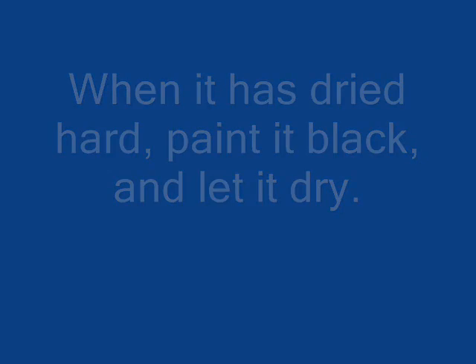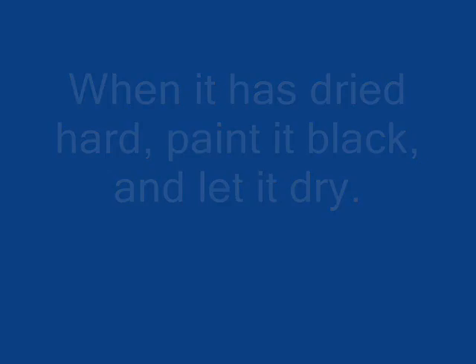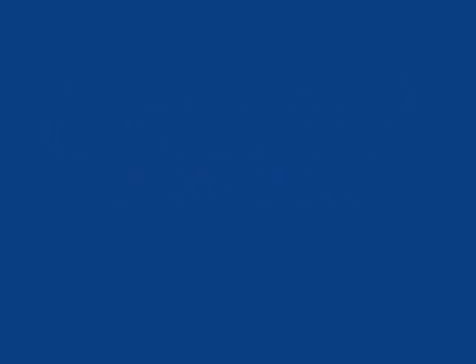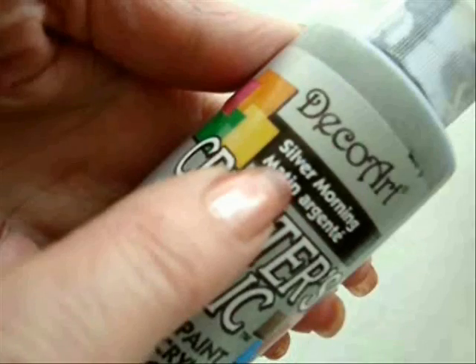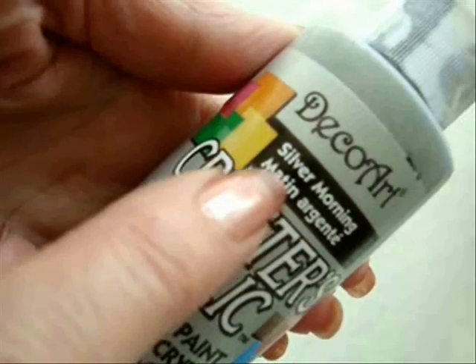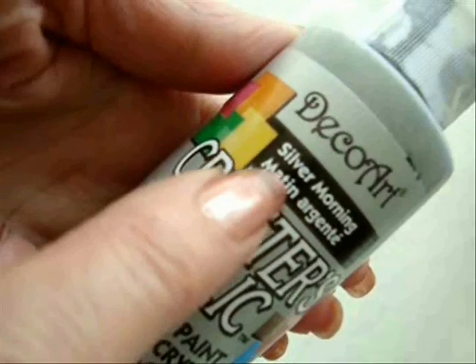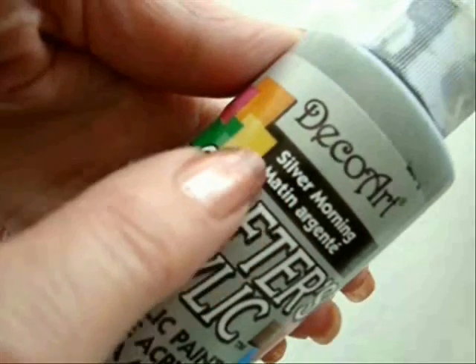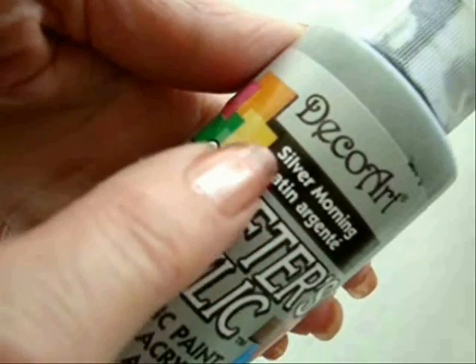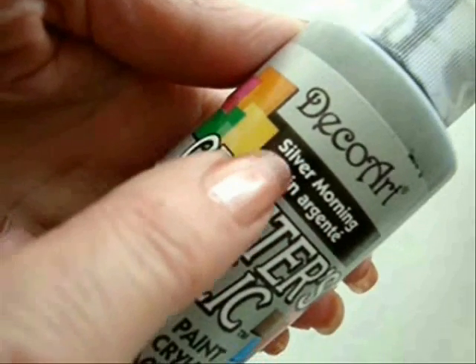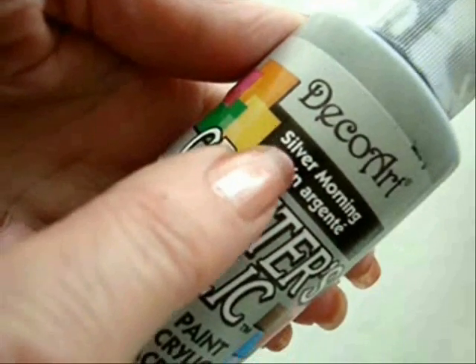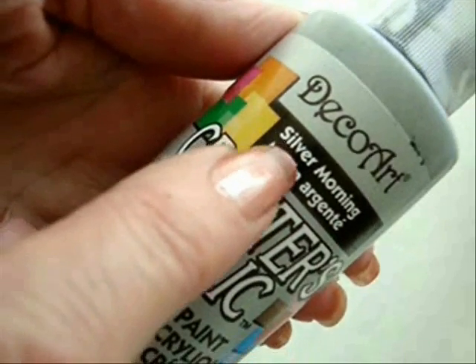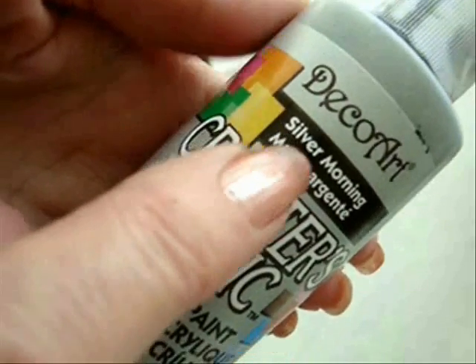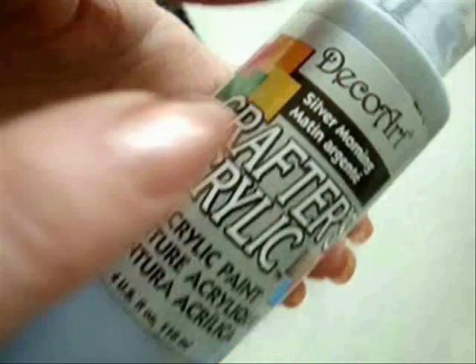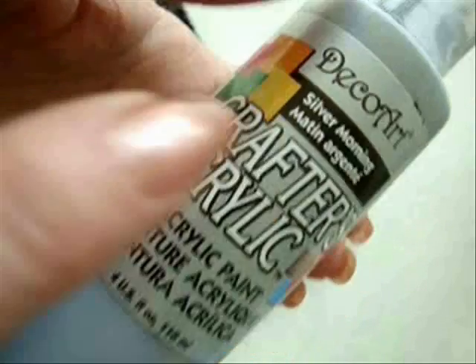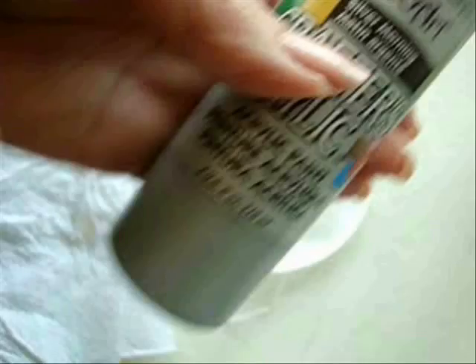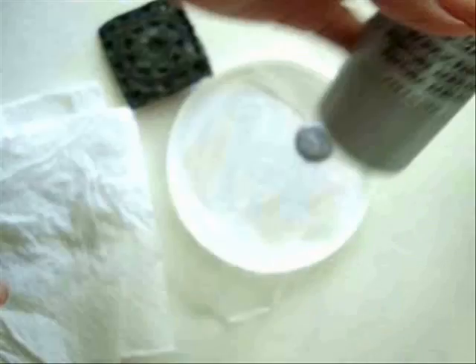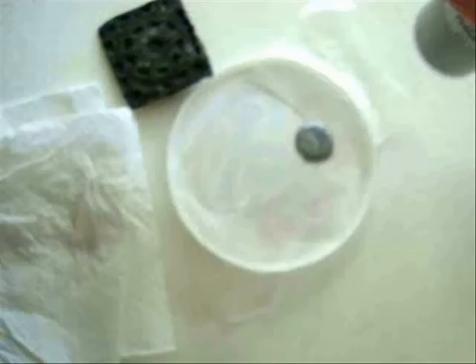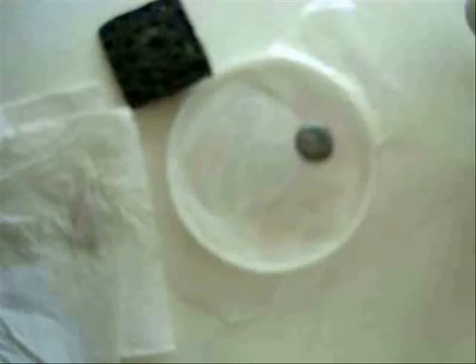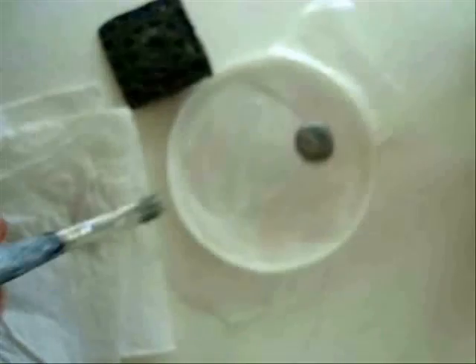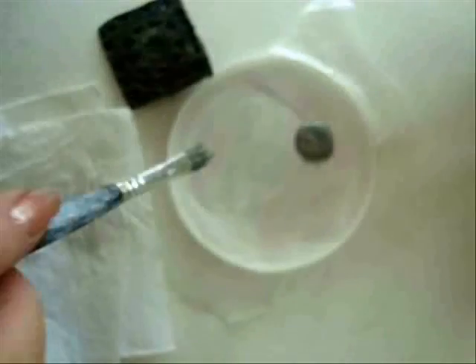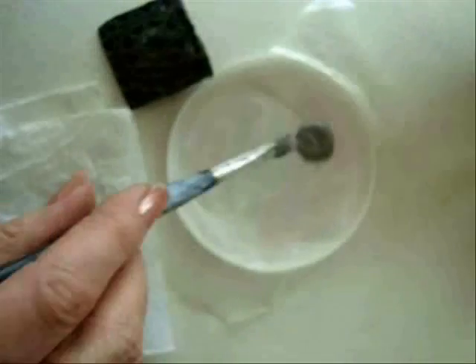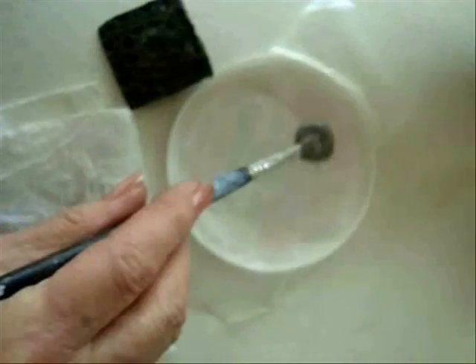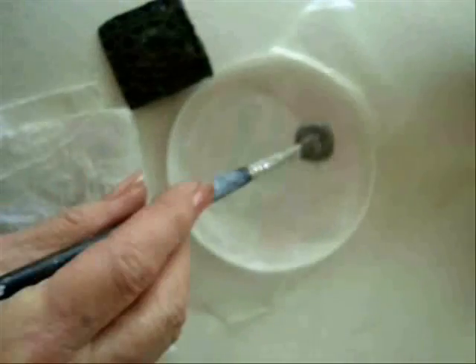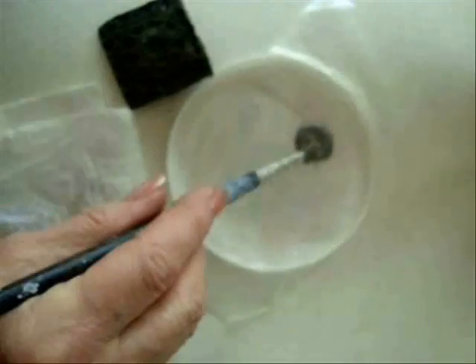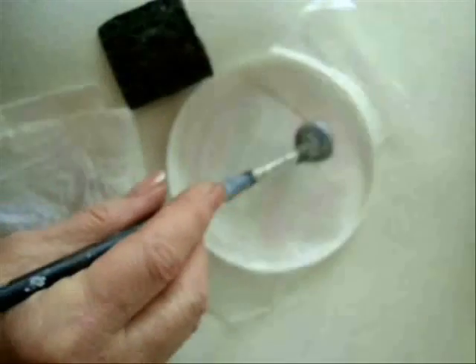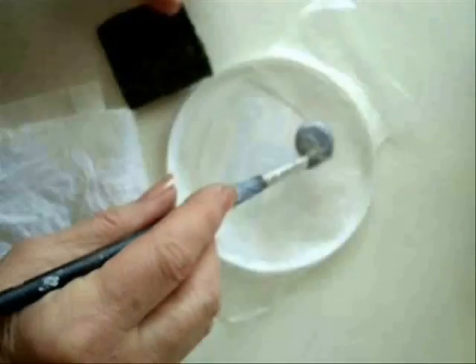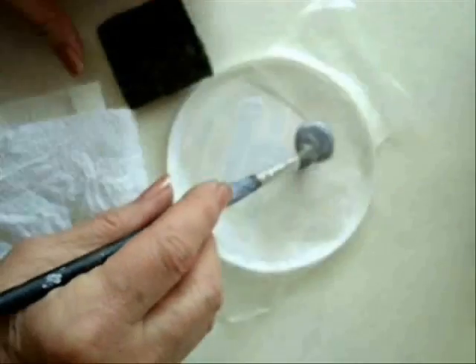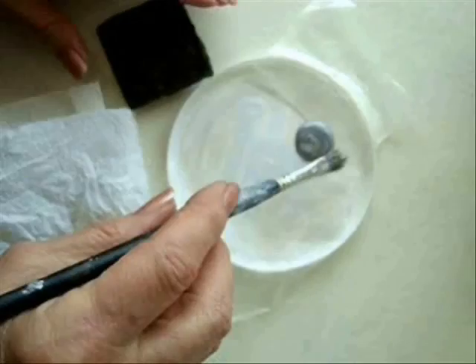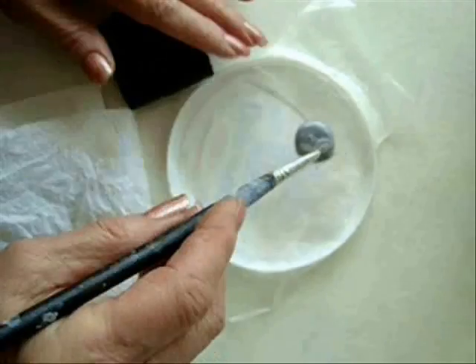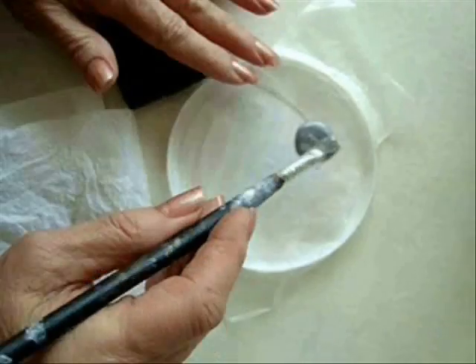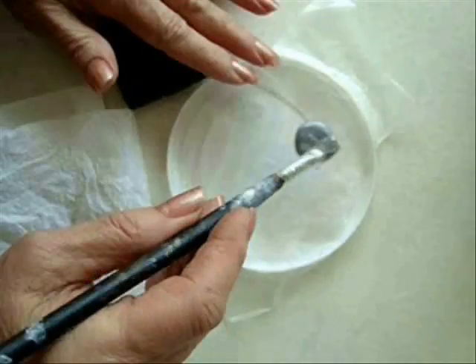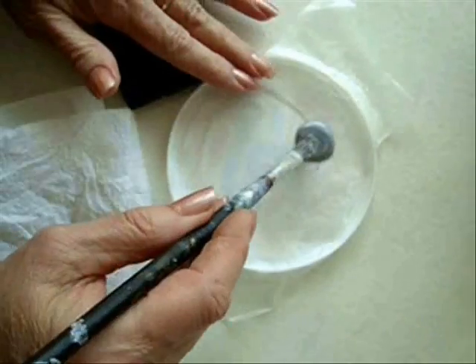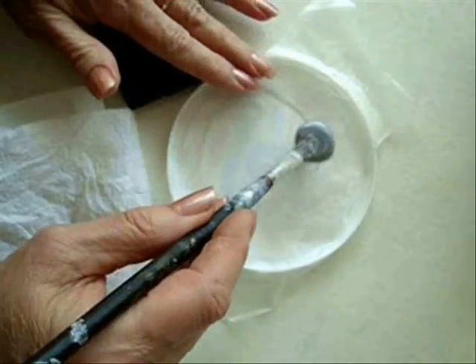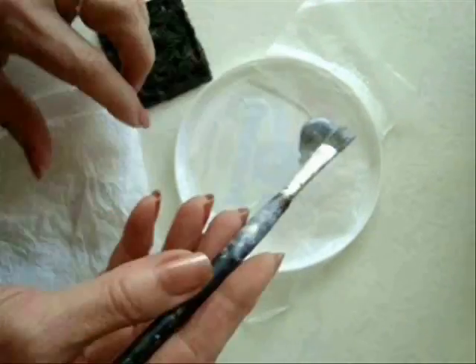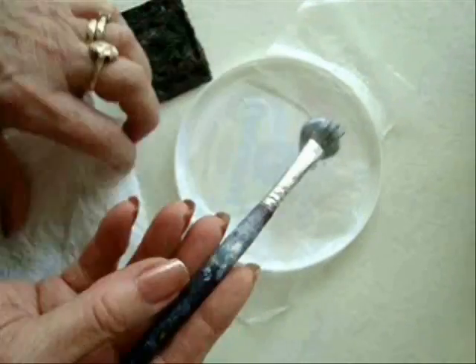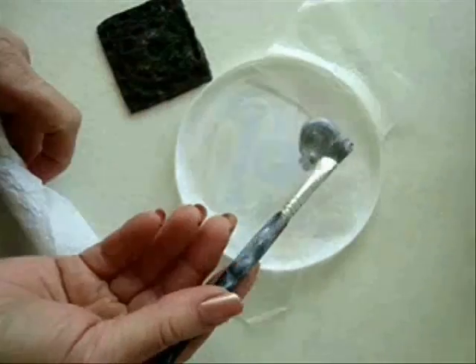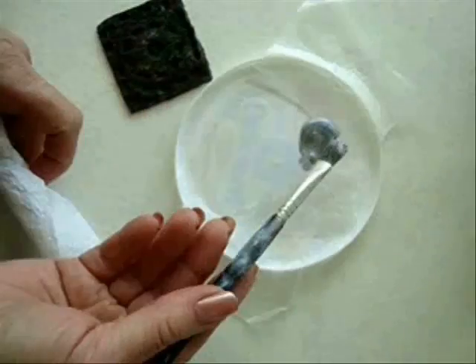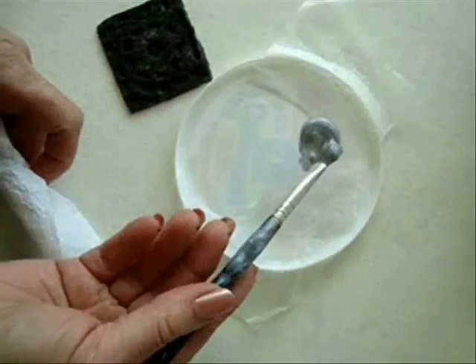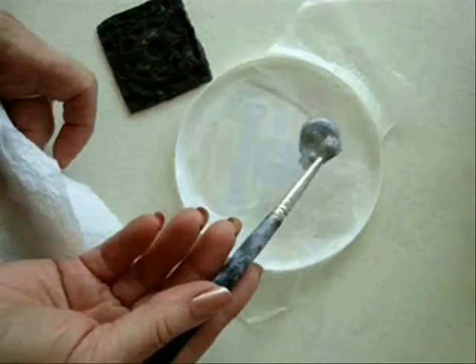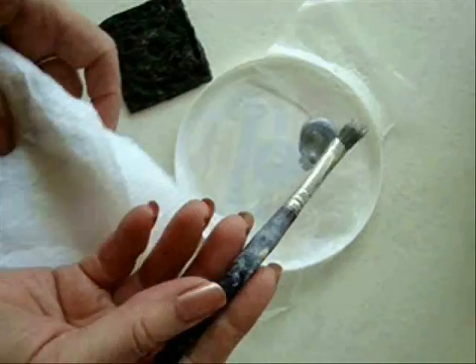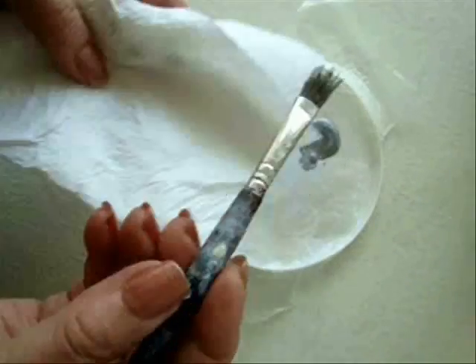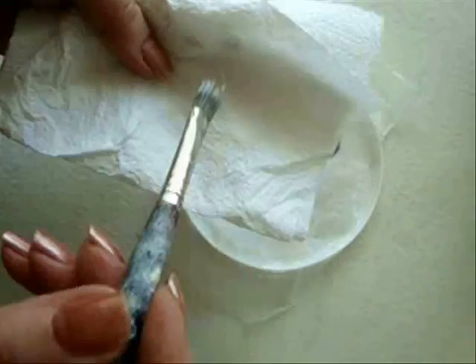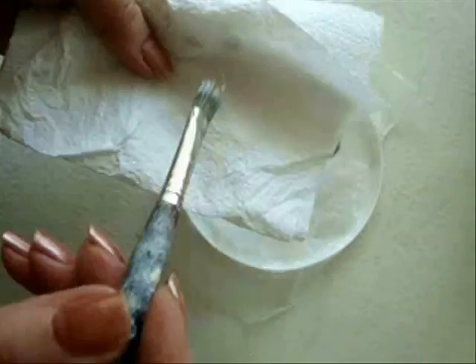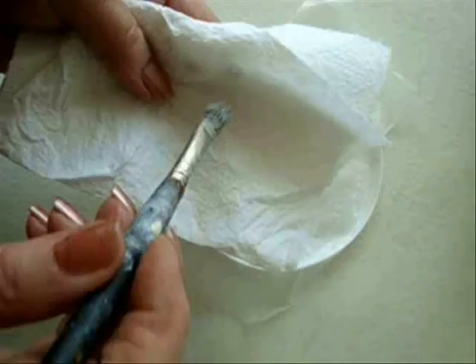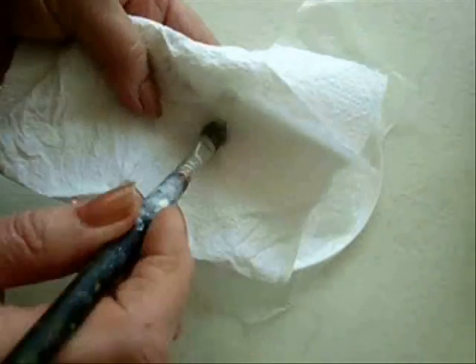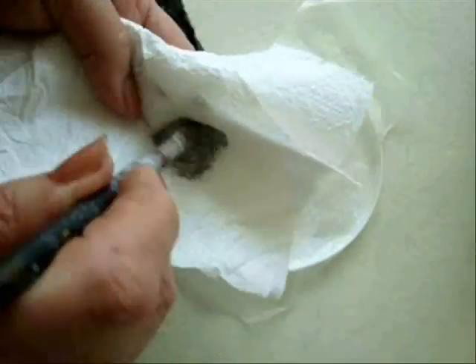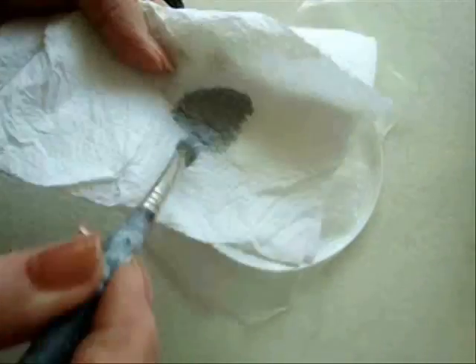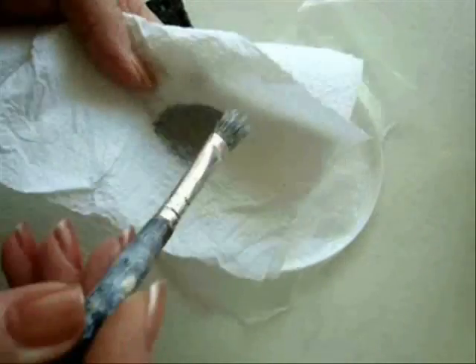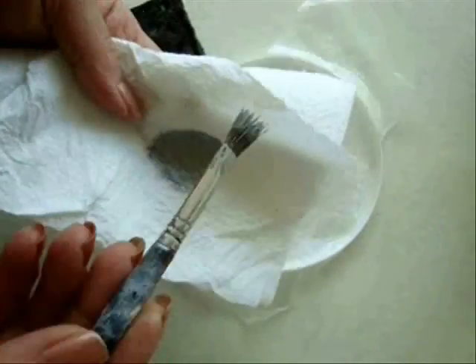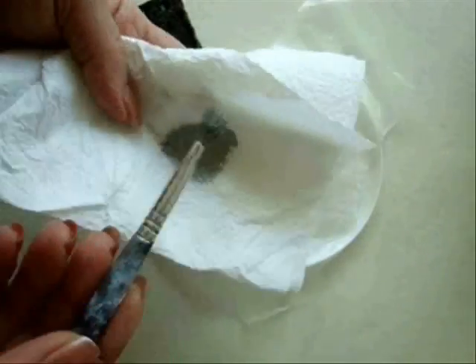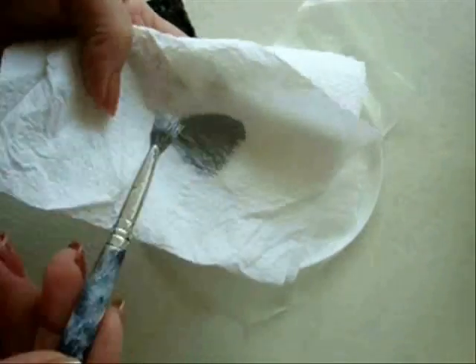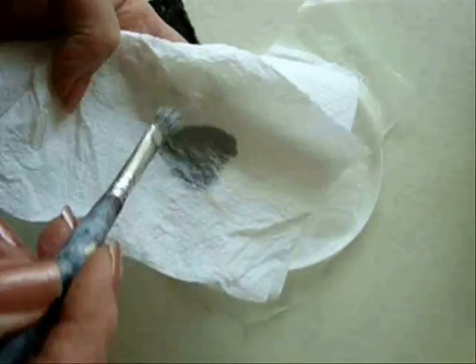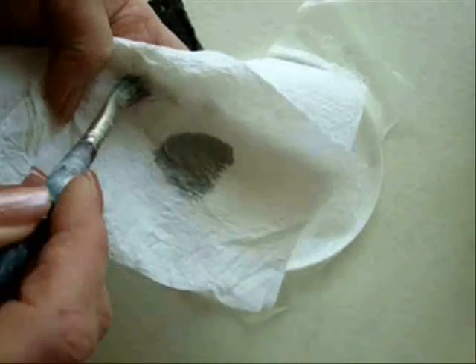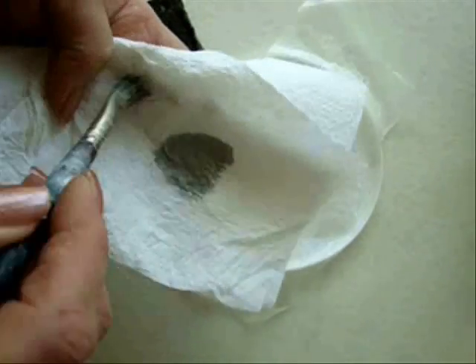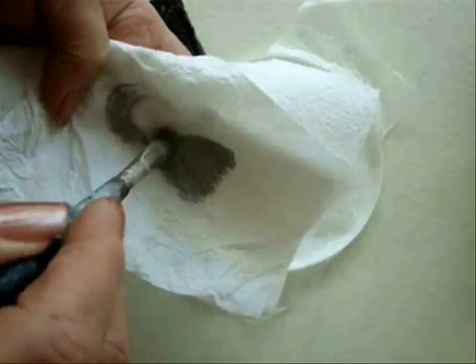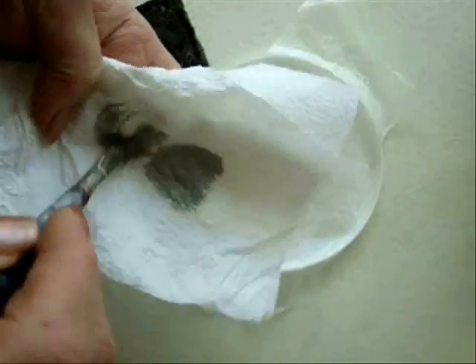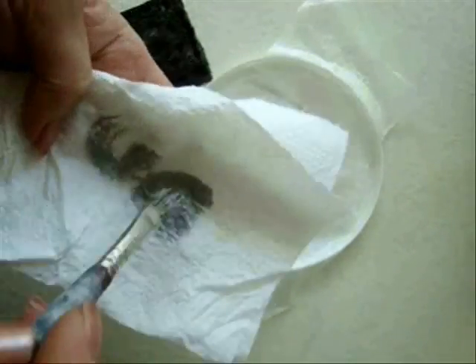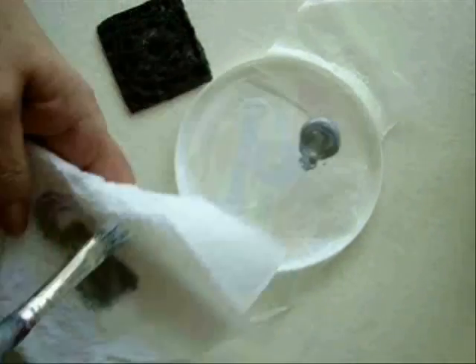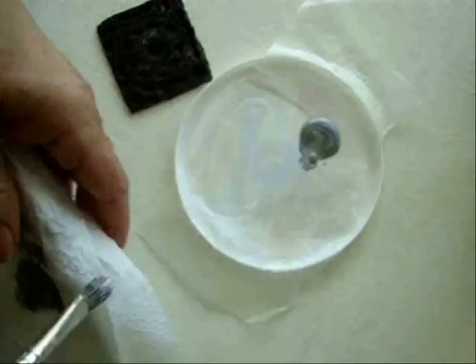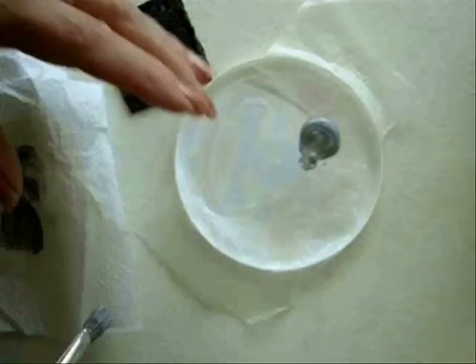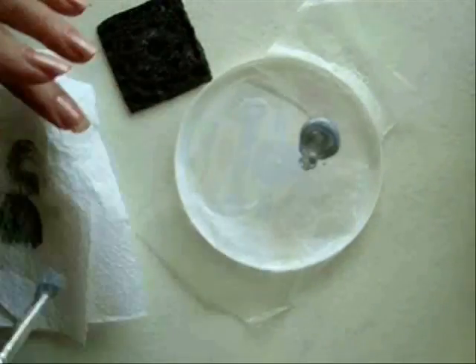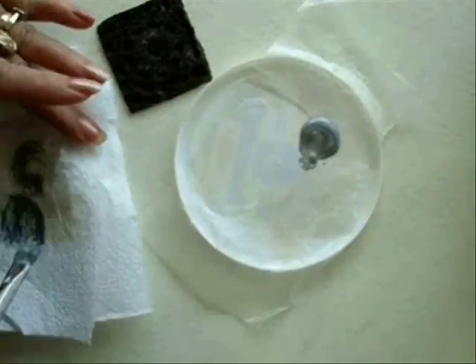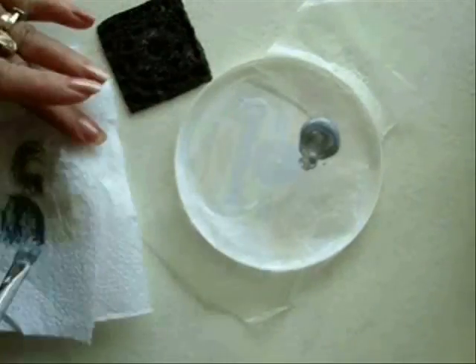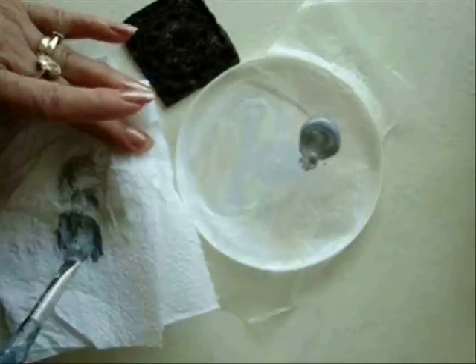I placed some silver metallic paint here. Wet your brush and then wipe off most of it.